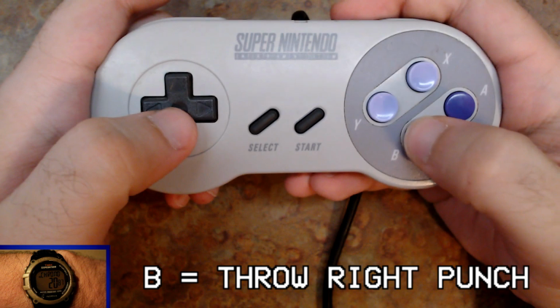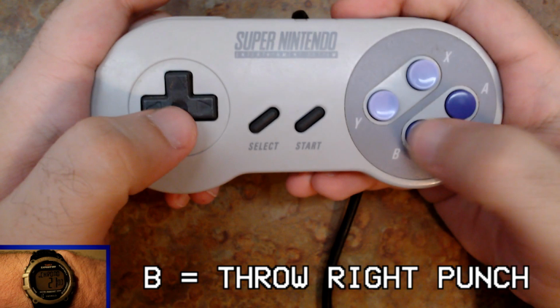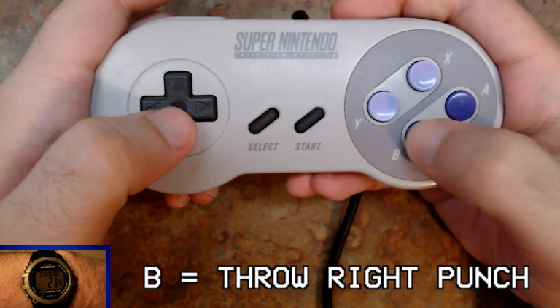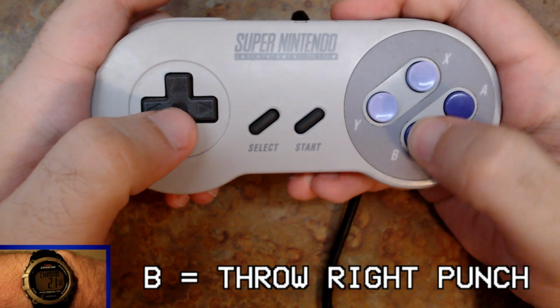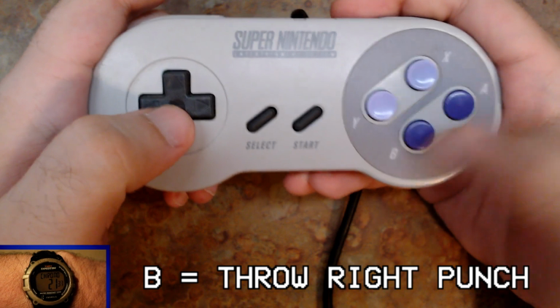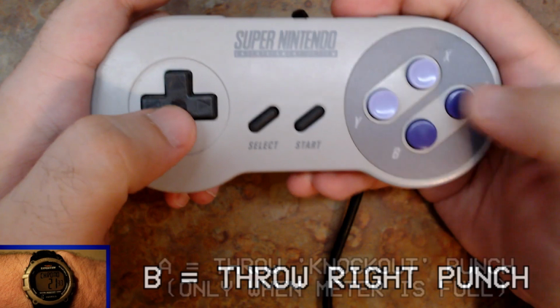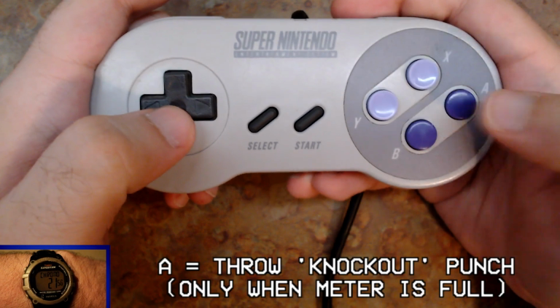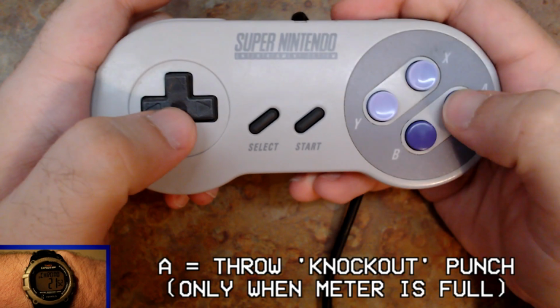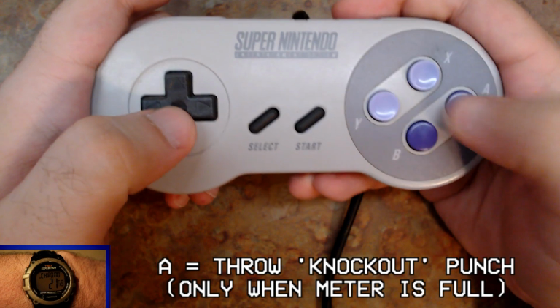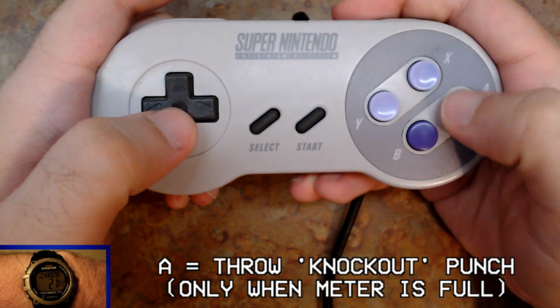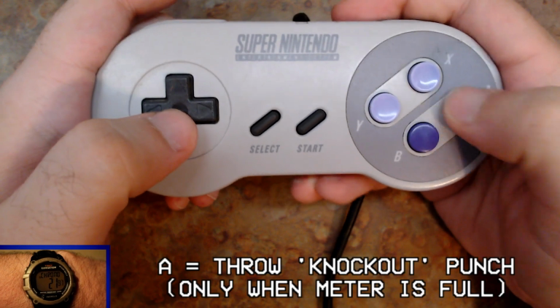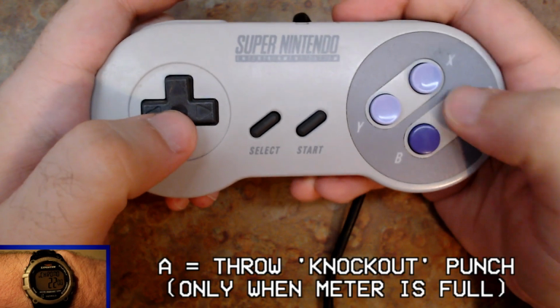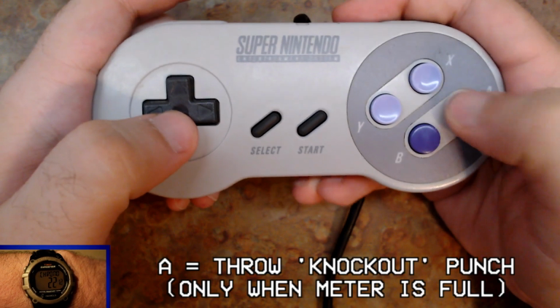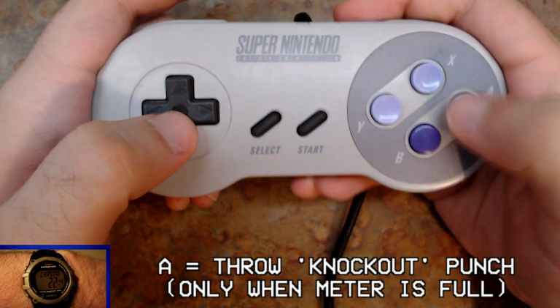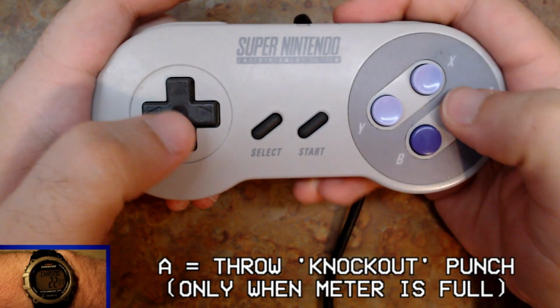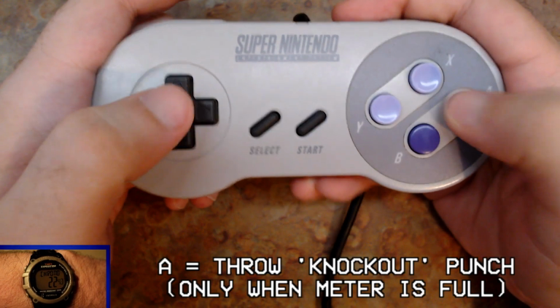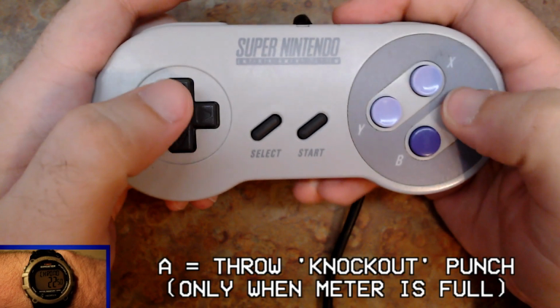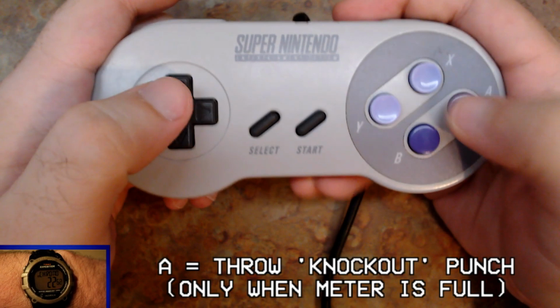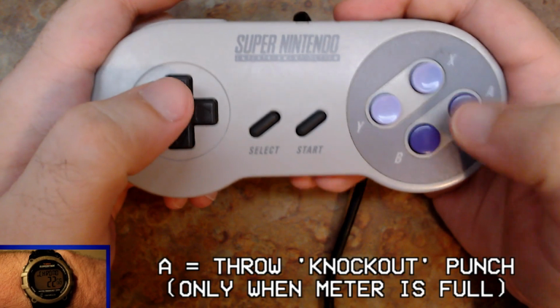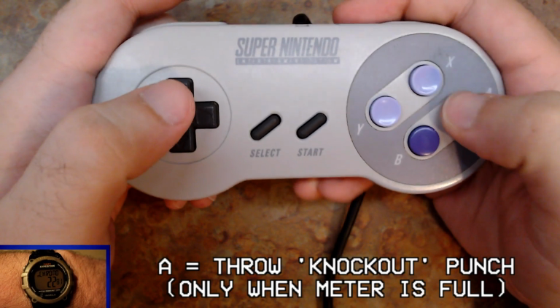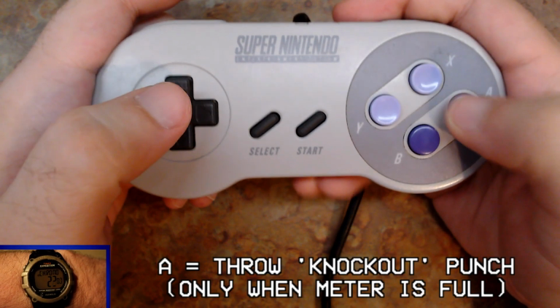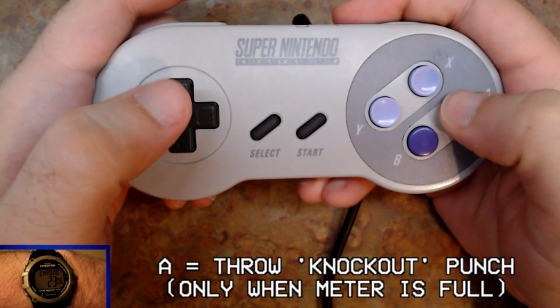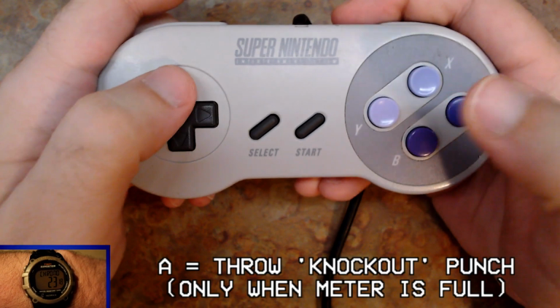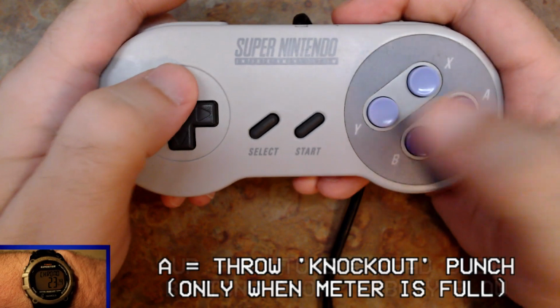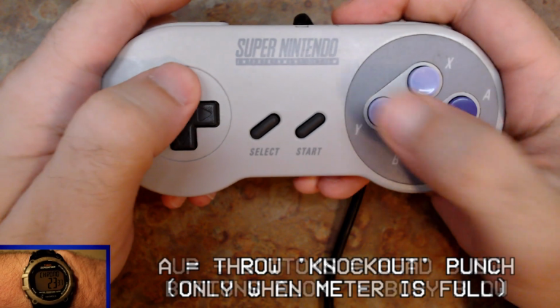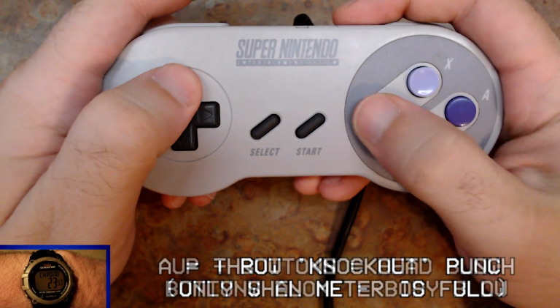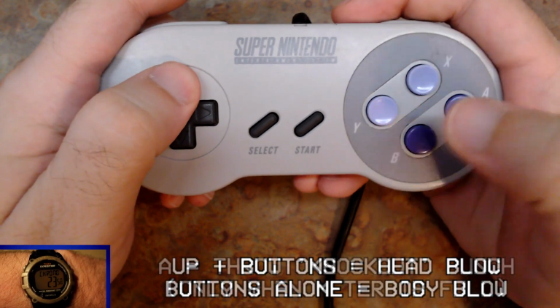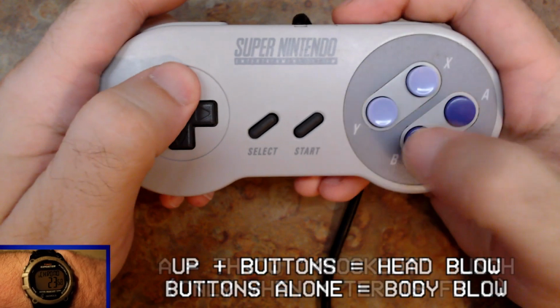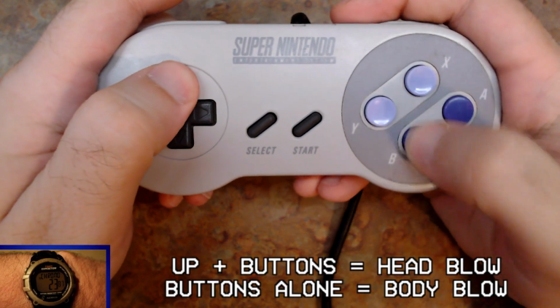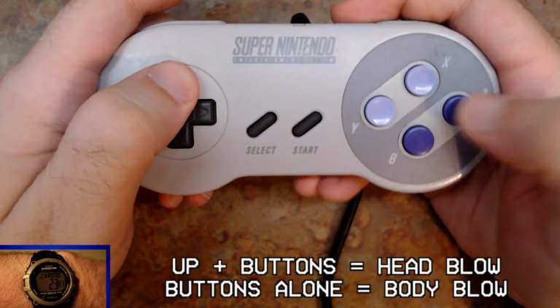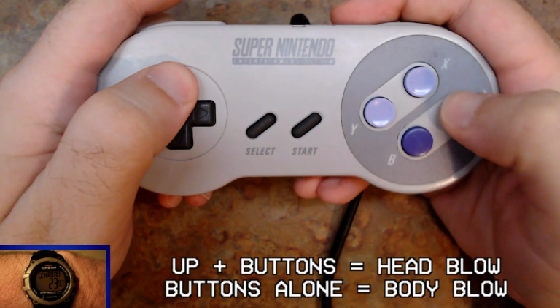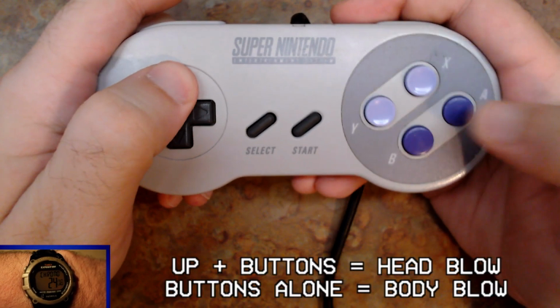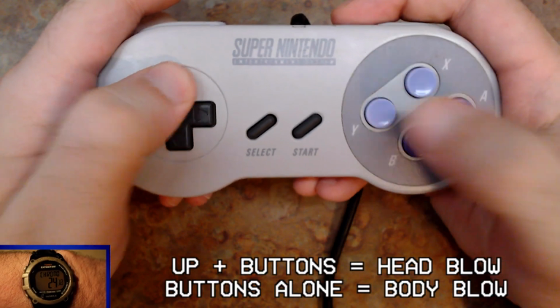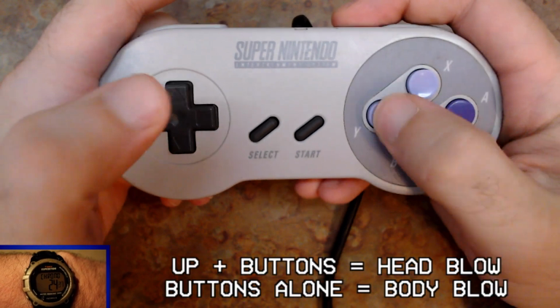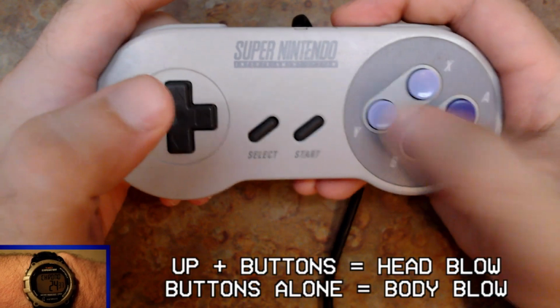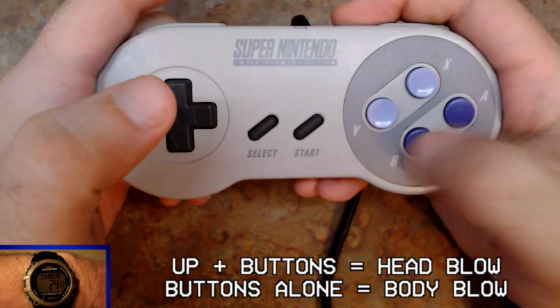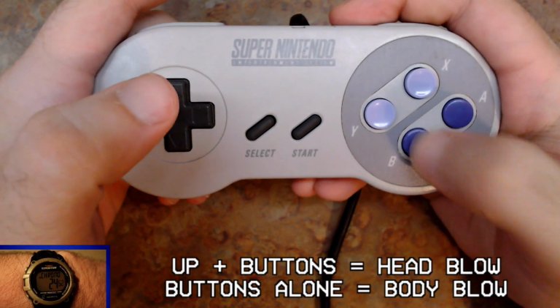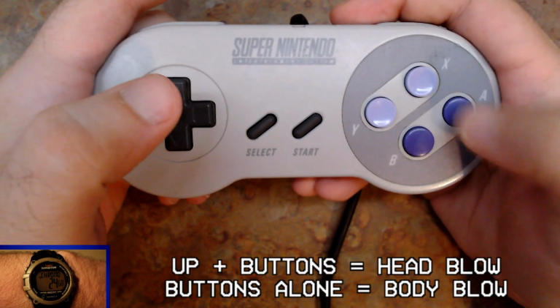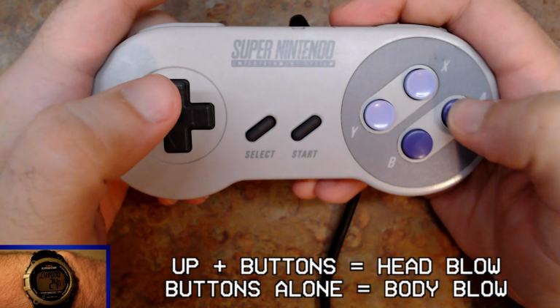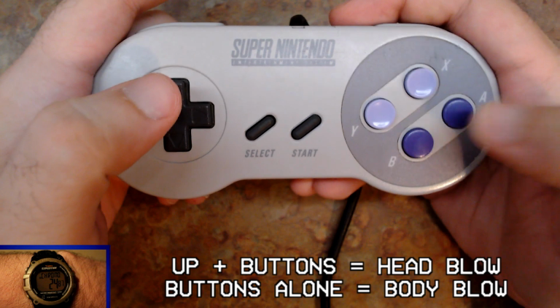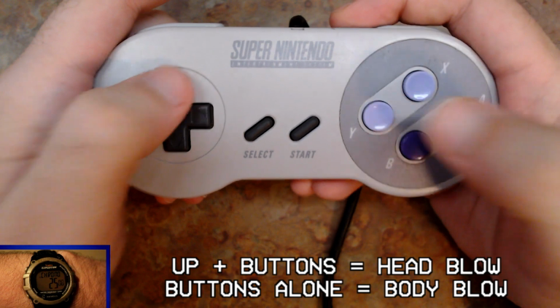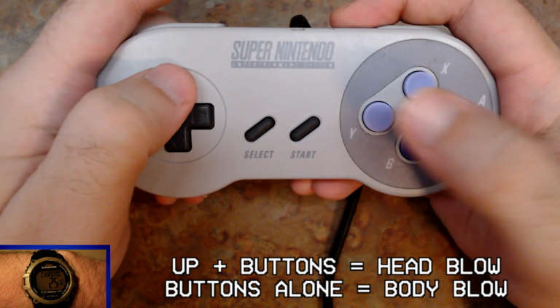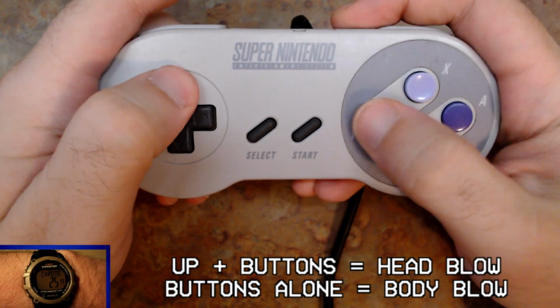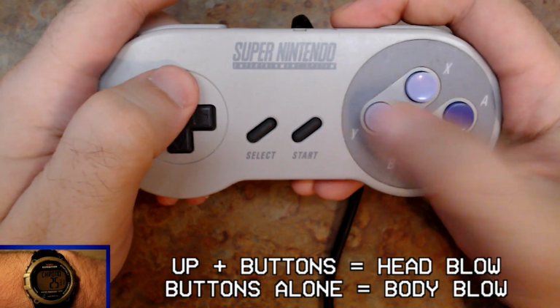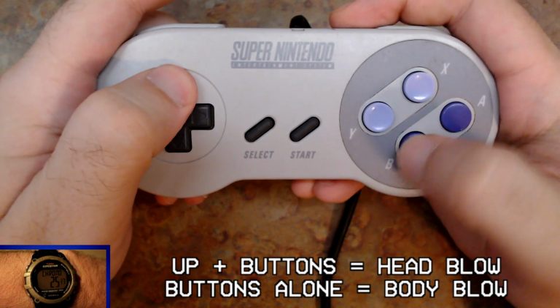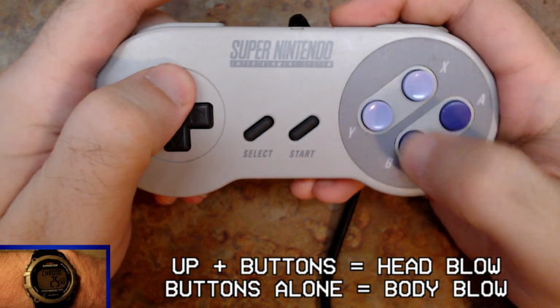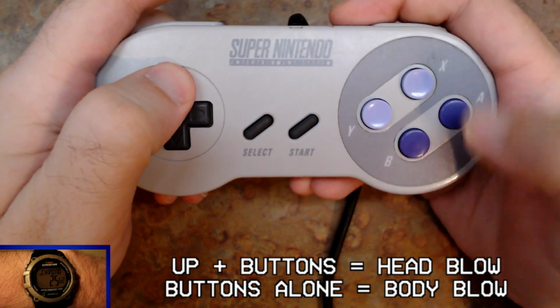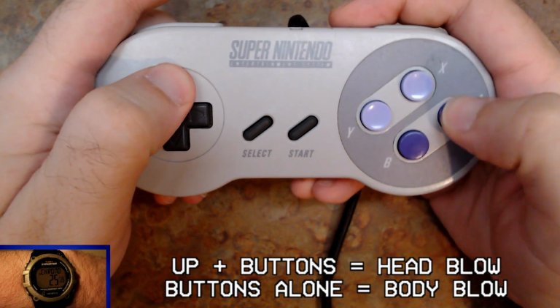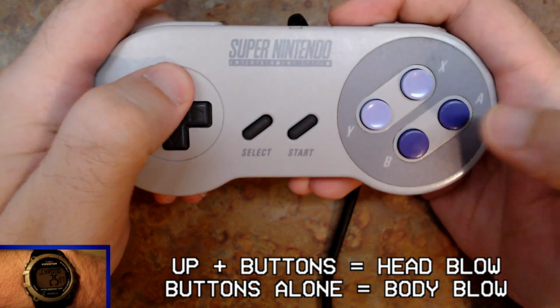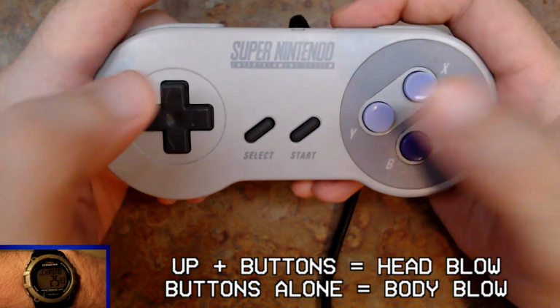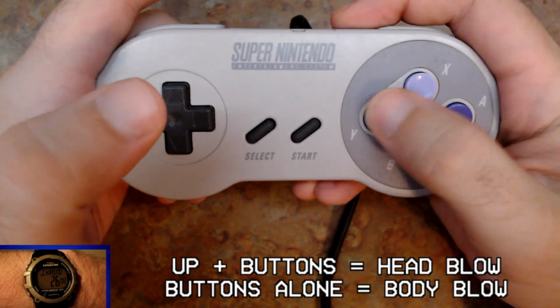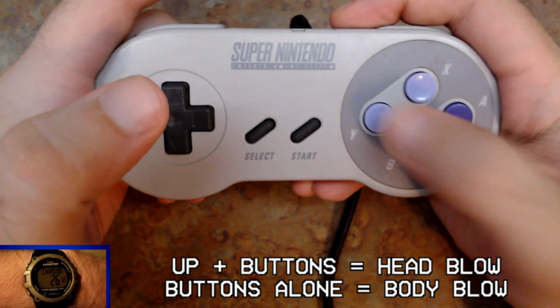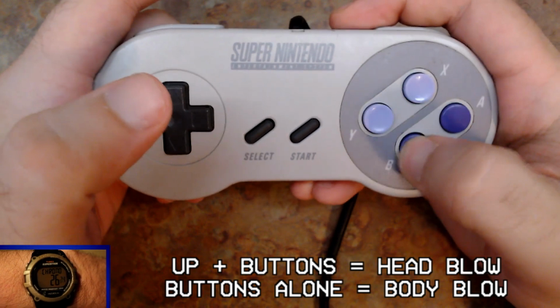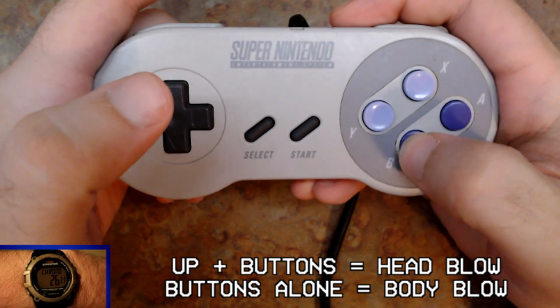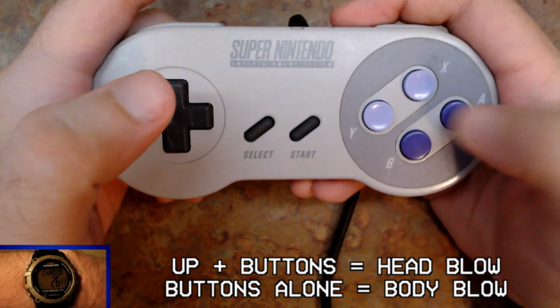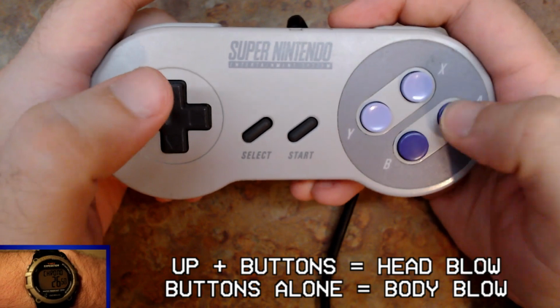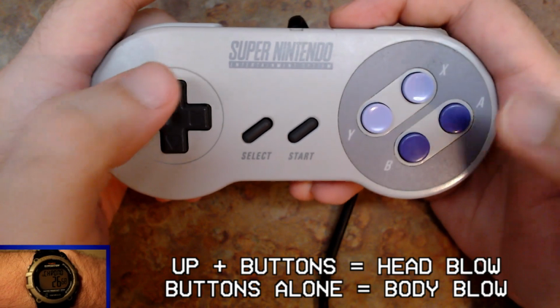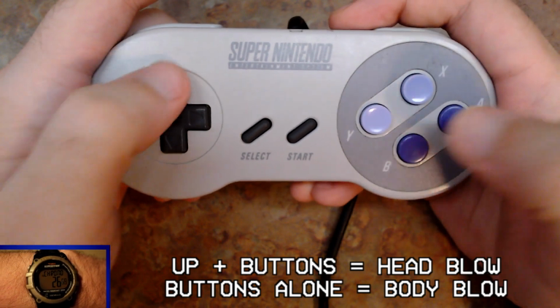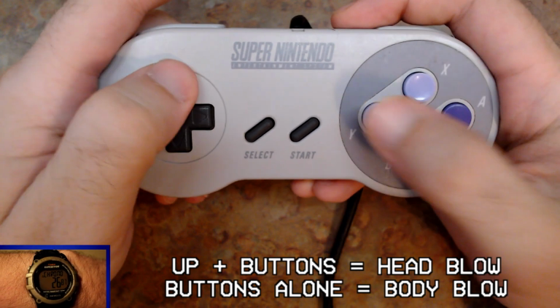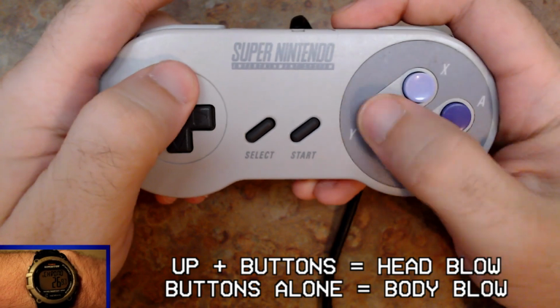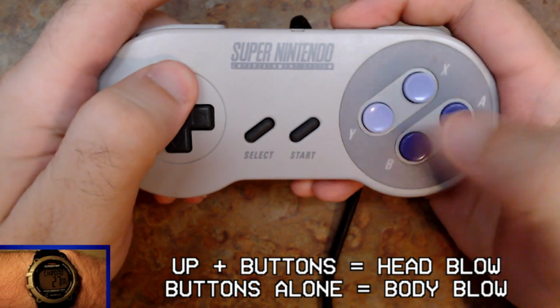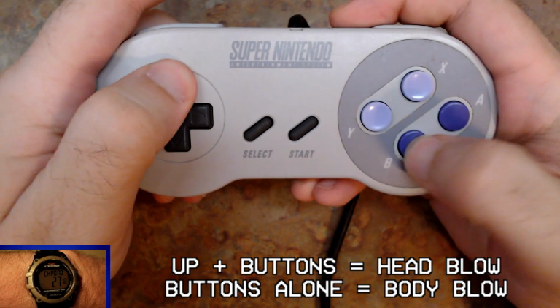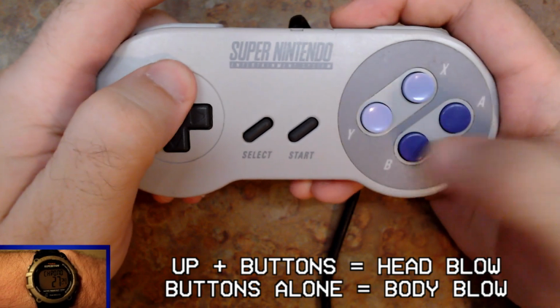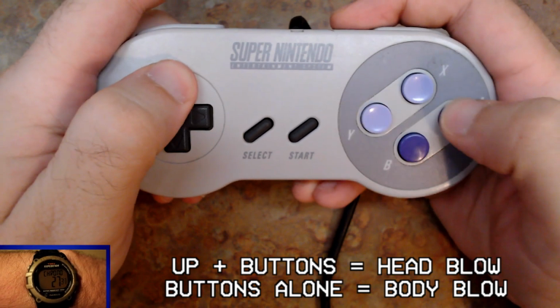A throws a right punch. A throws a knockout punch when the meter is full, and you need to use the D-pad in conjunction with those buttons to determine if you're throwing a blow to the head or body.